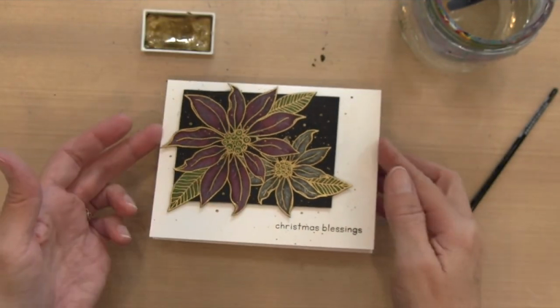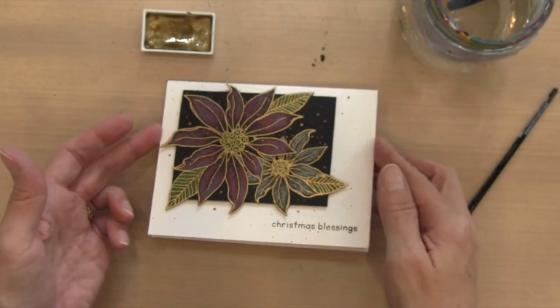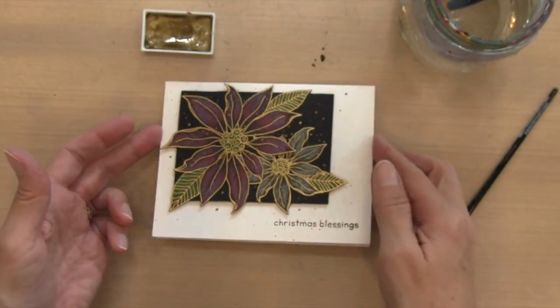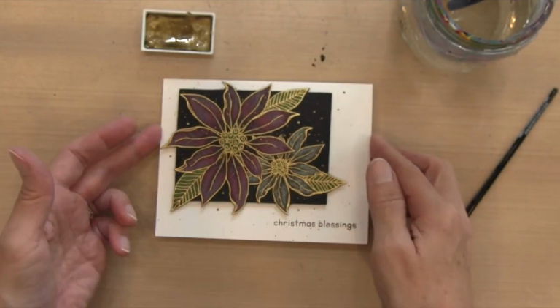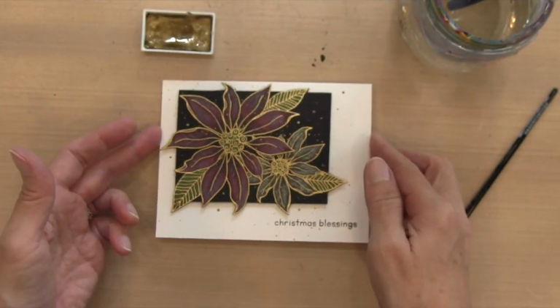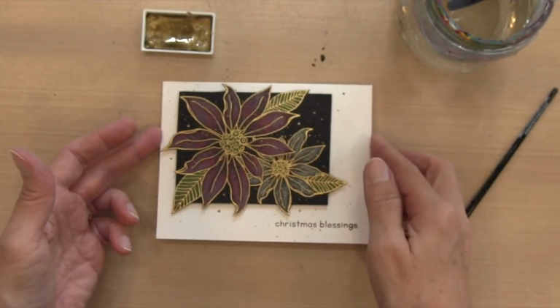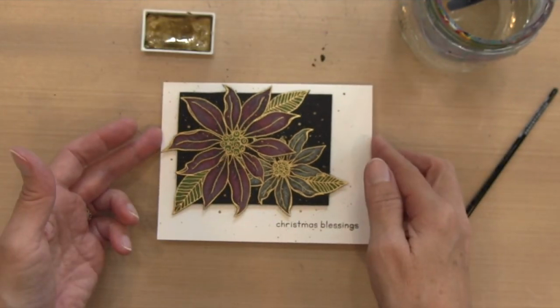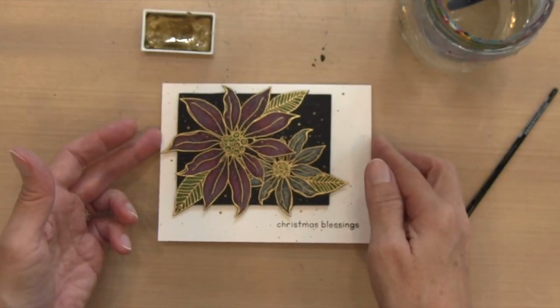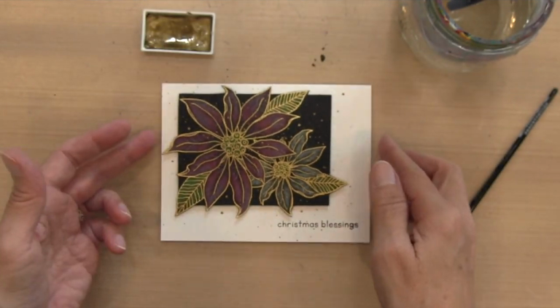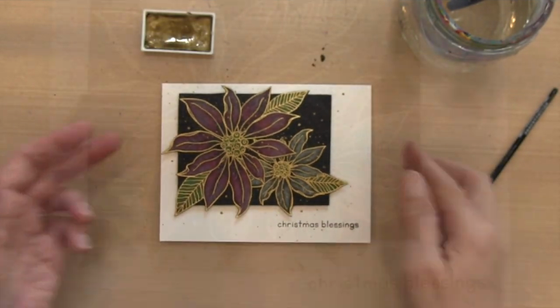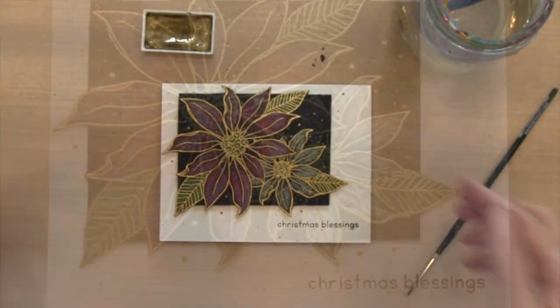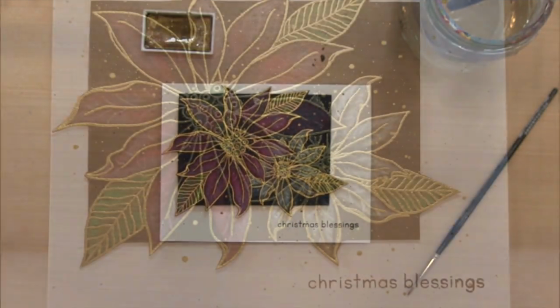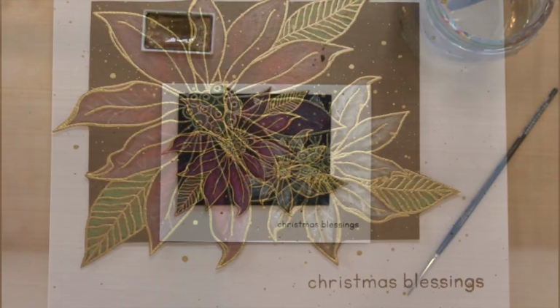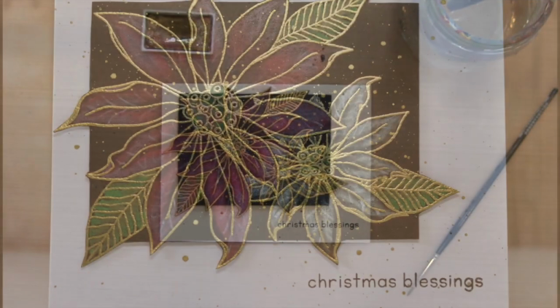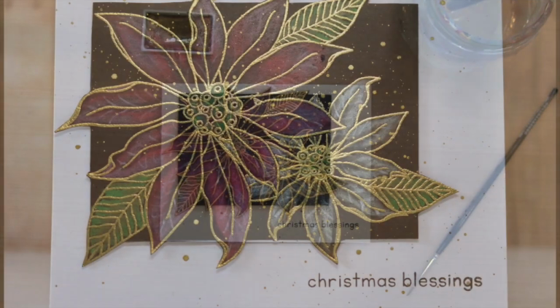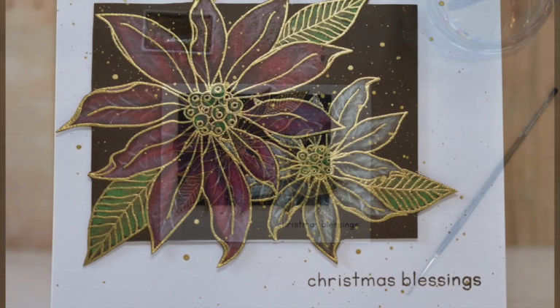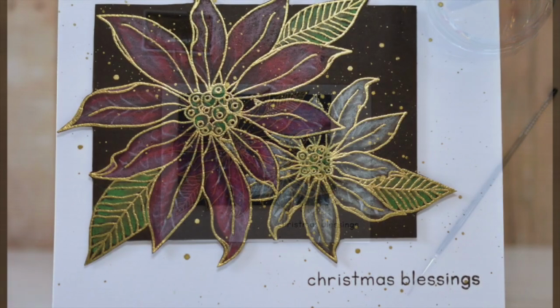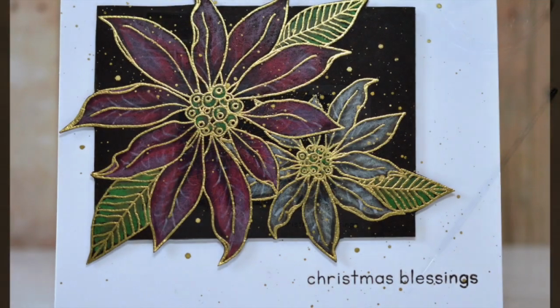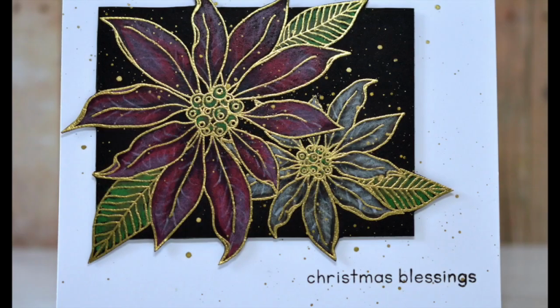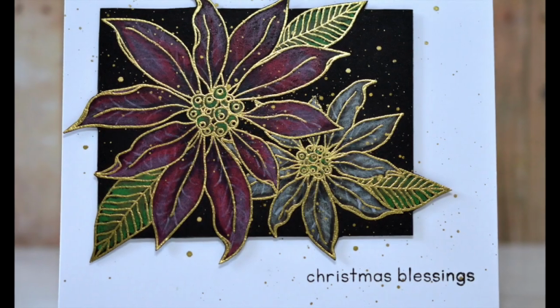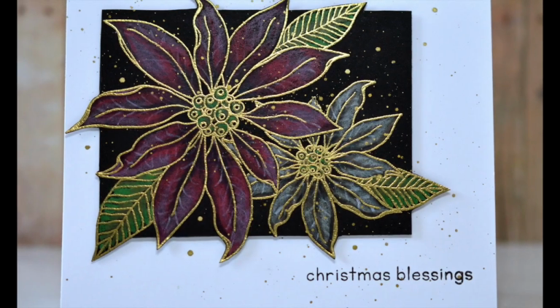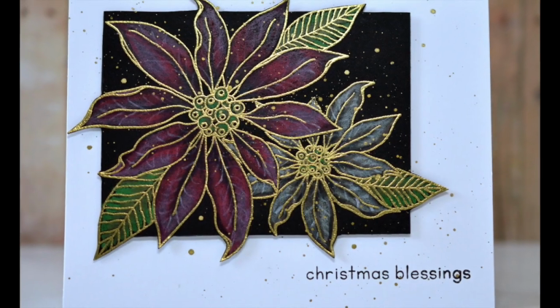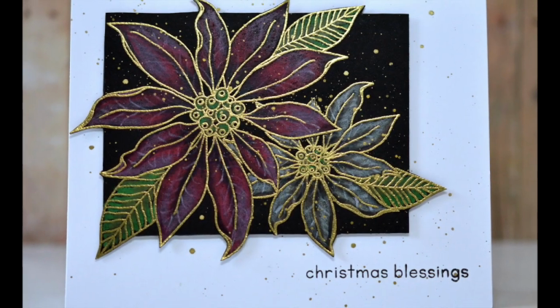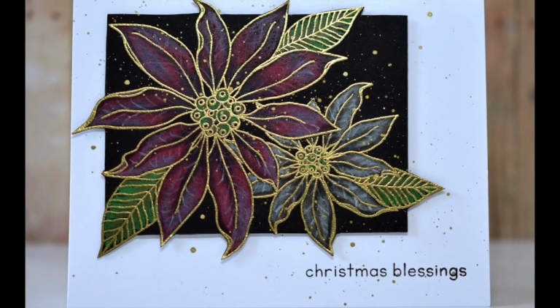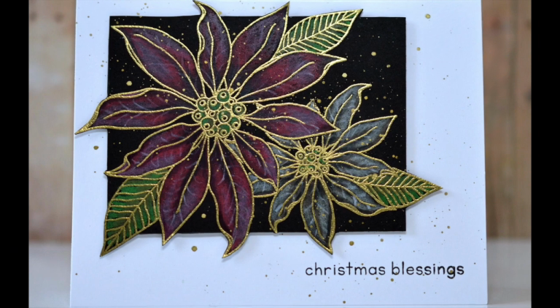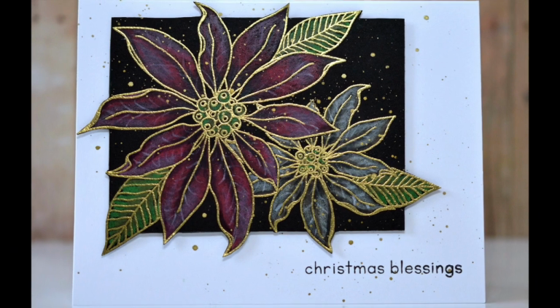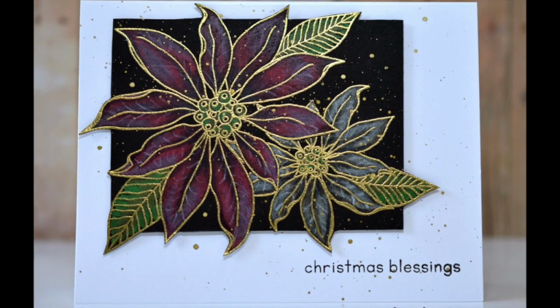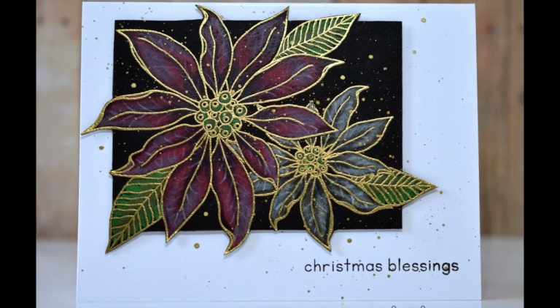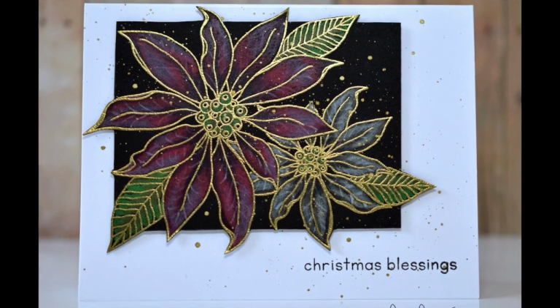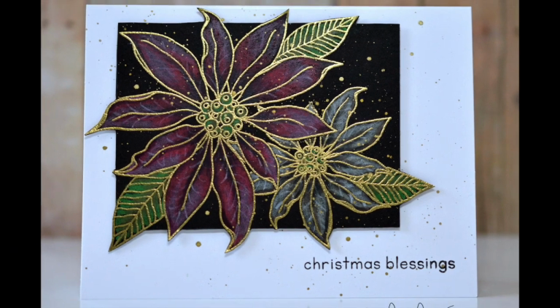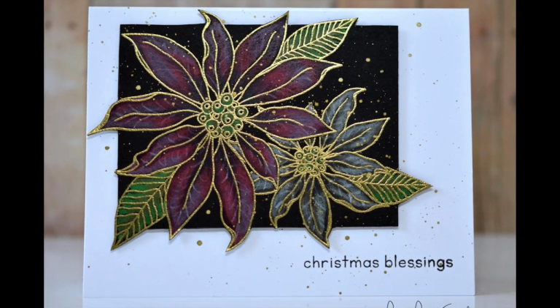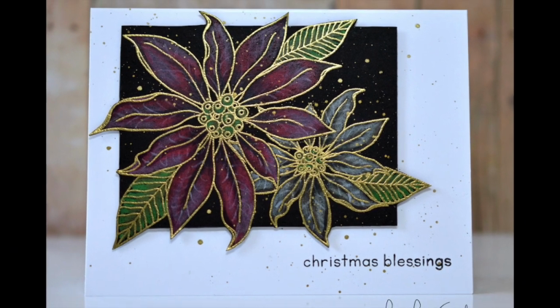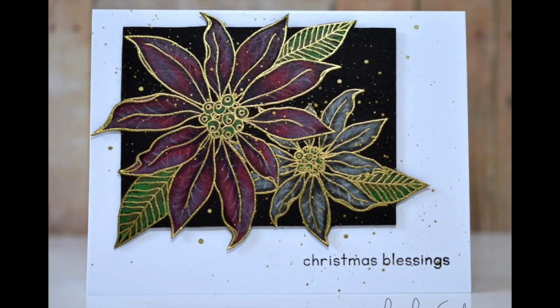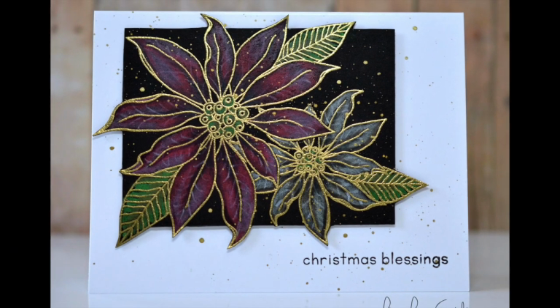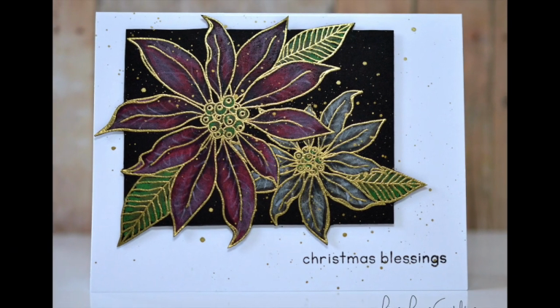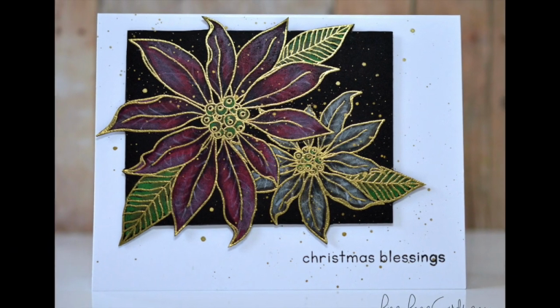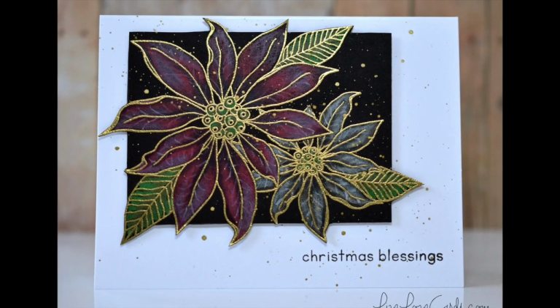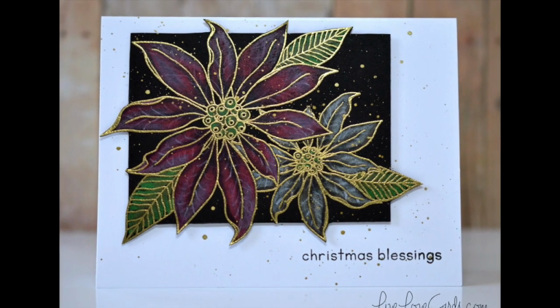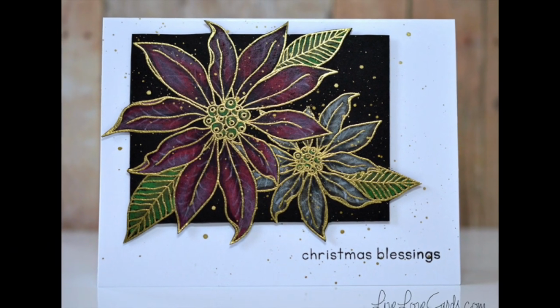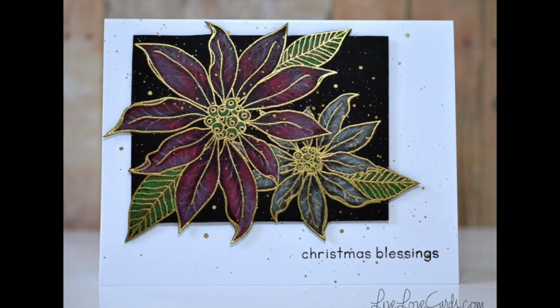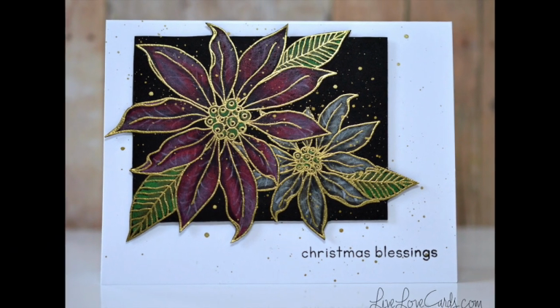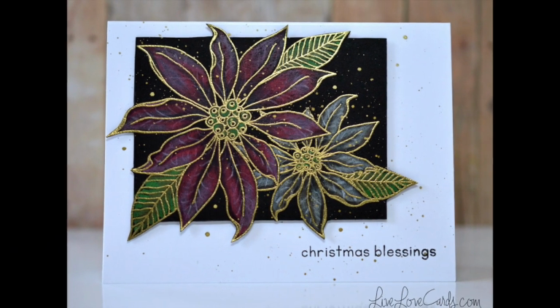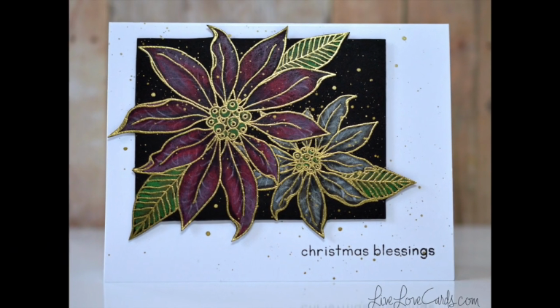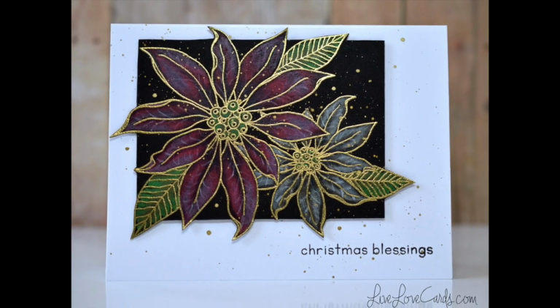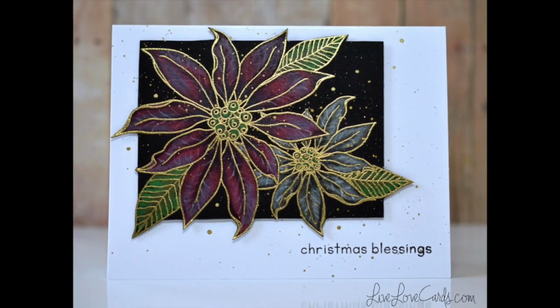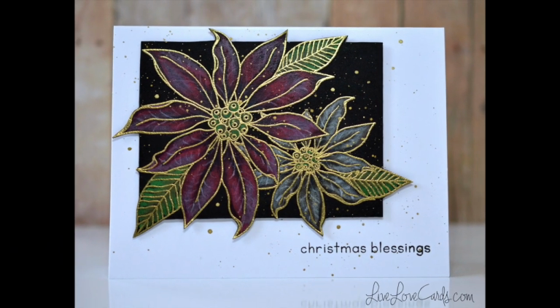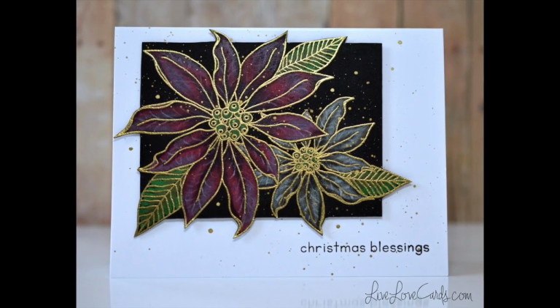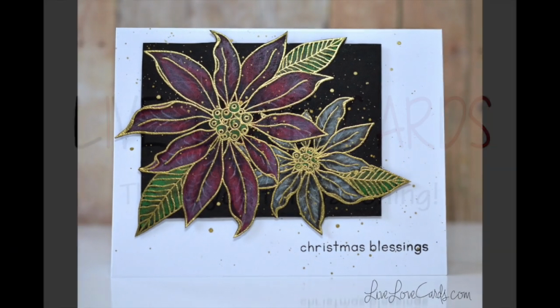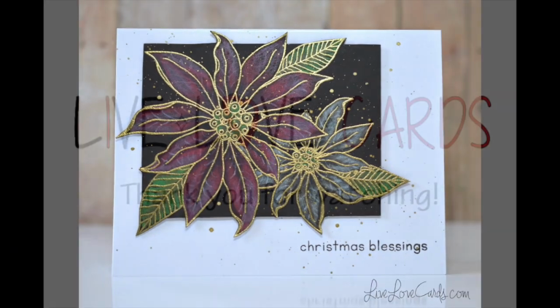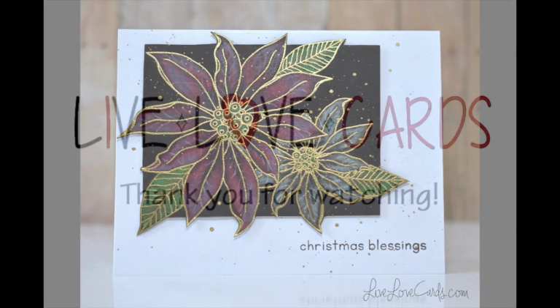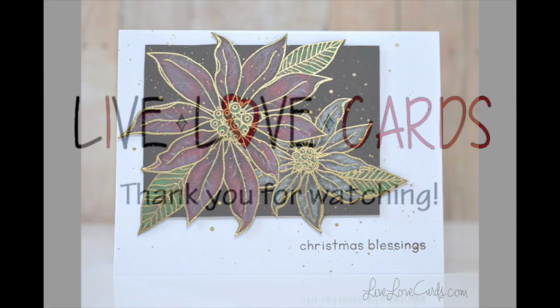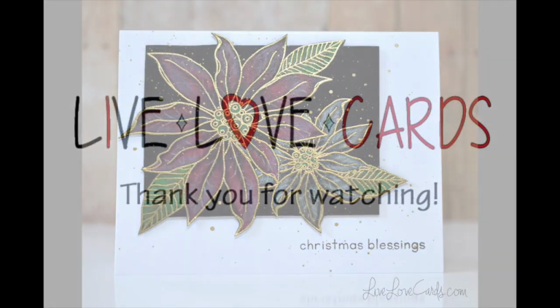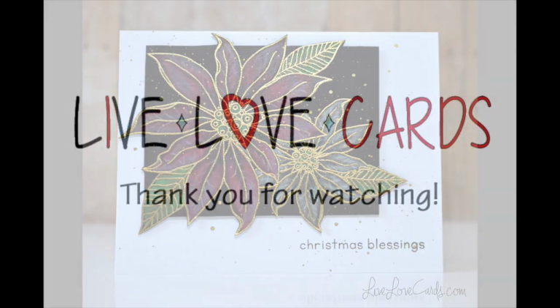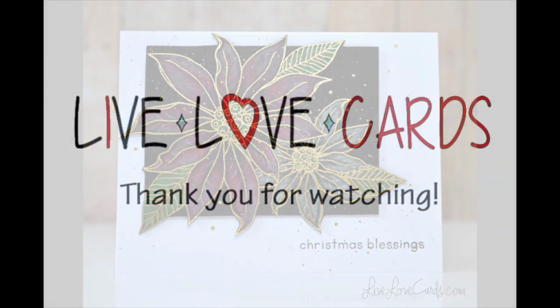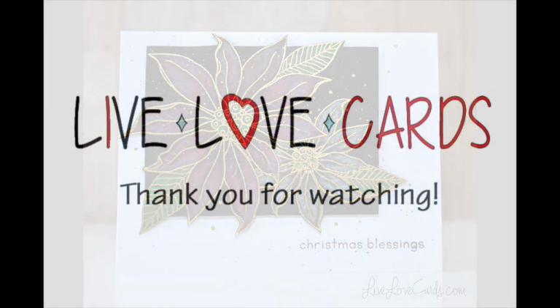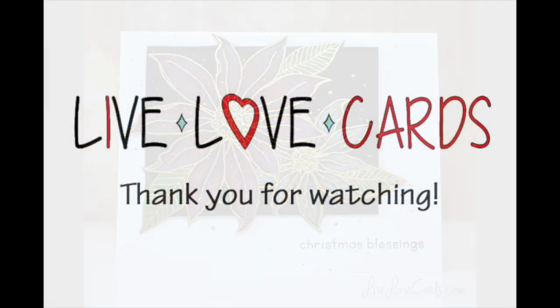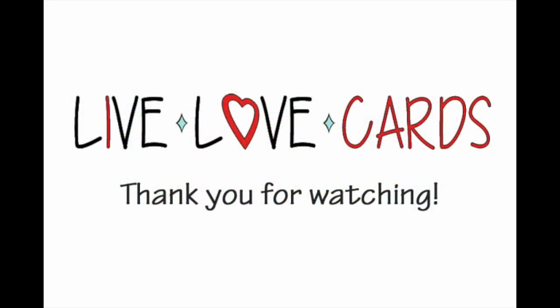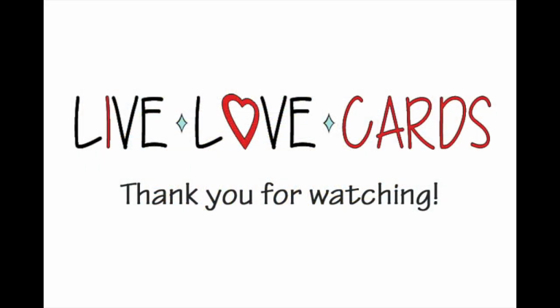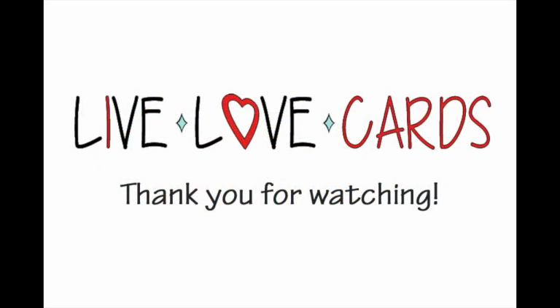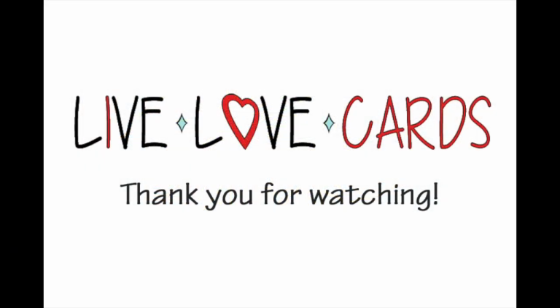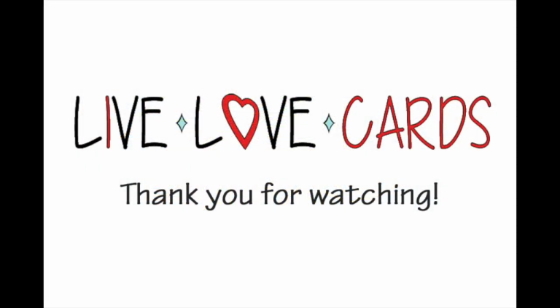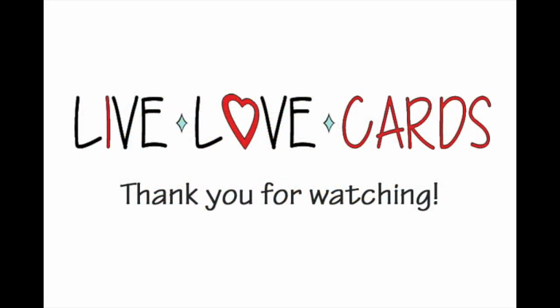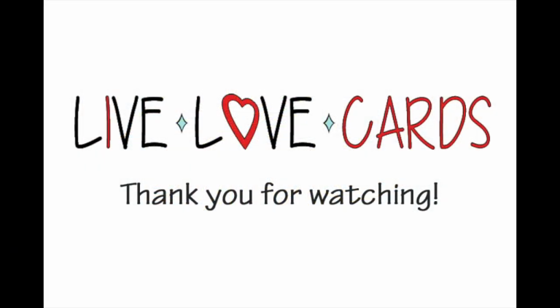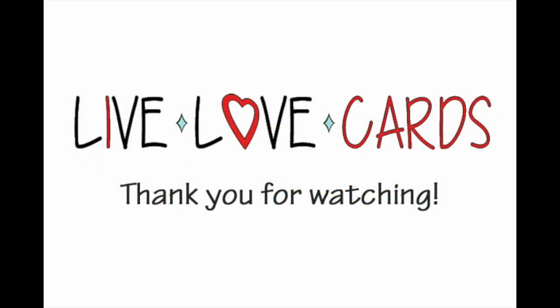Something different for the holidays — I hope you enjoyed that, and I will see you next time. Thanks for watching.